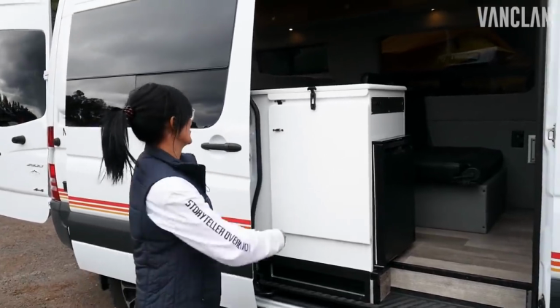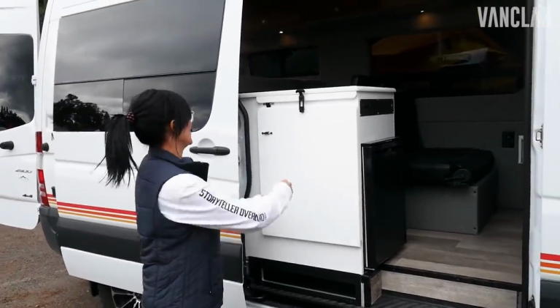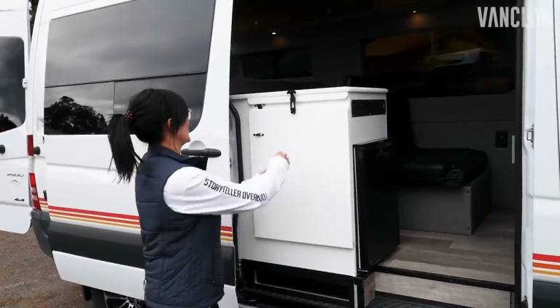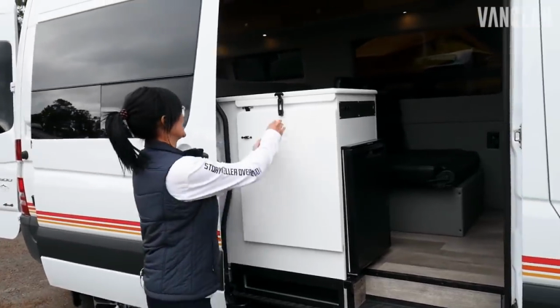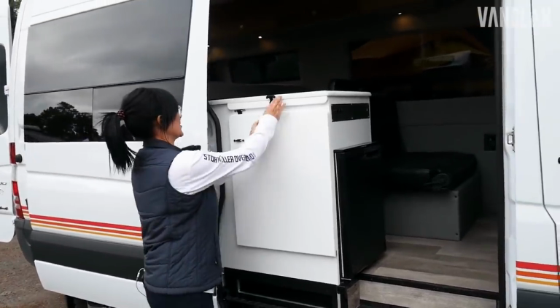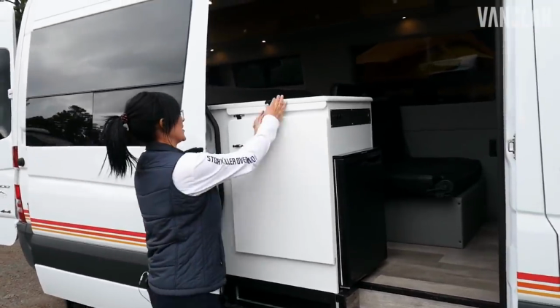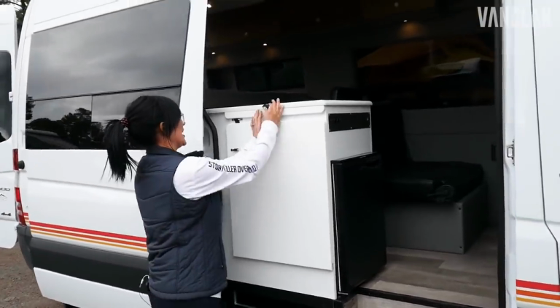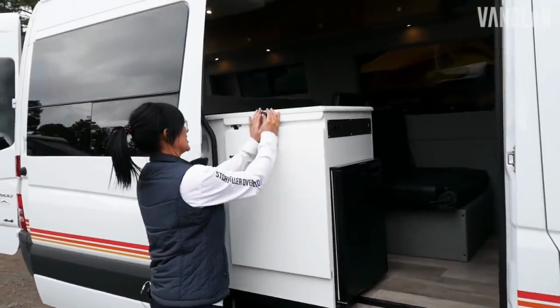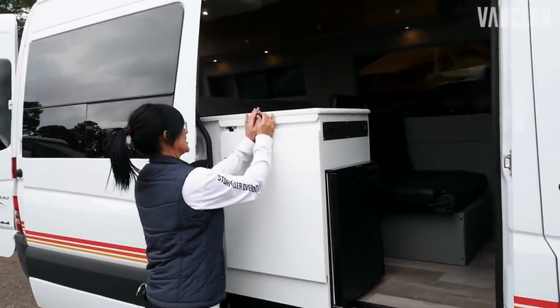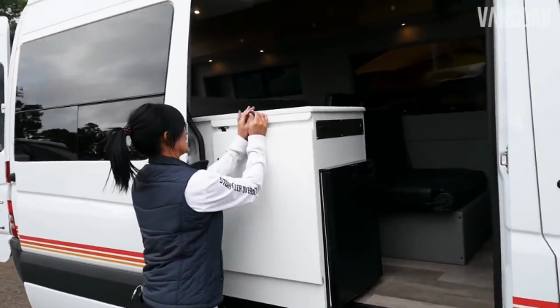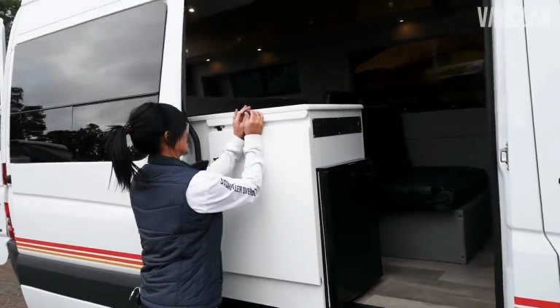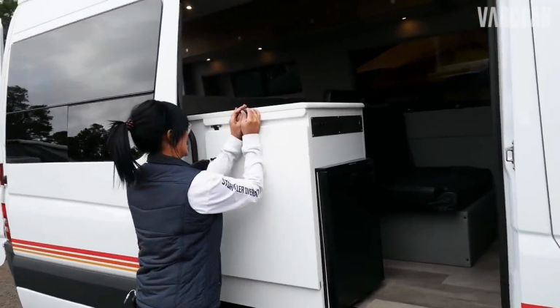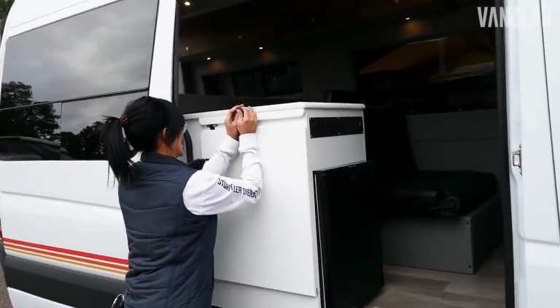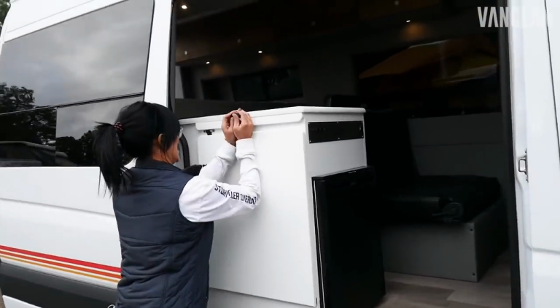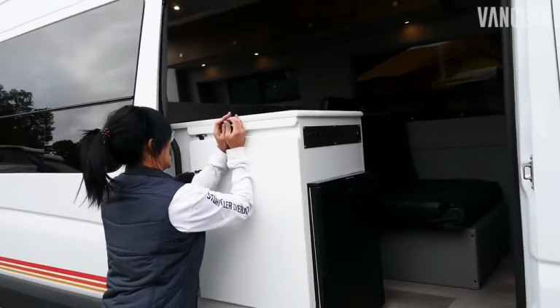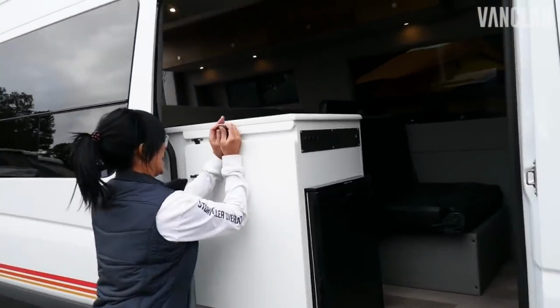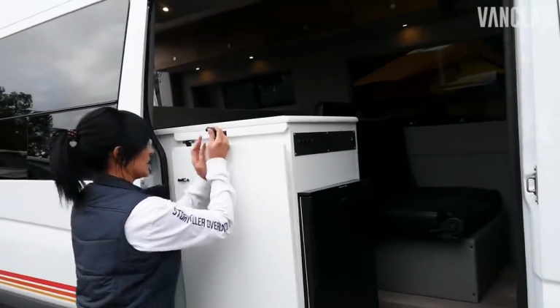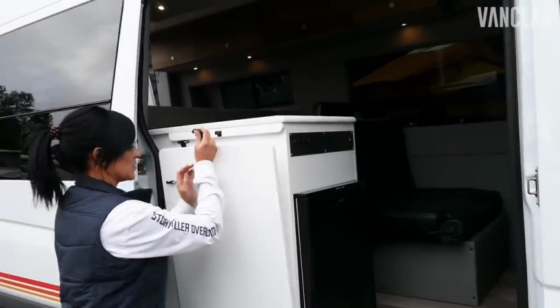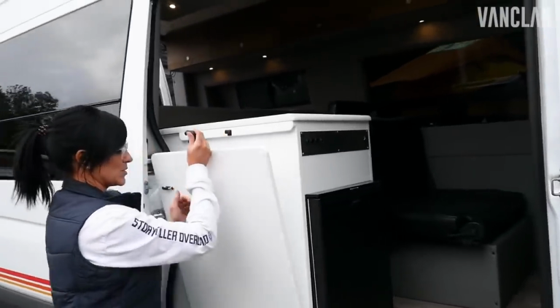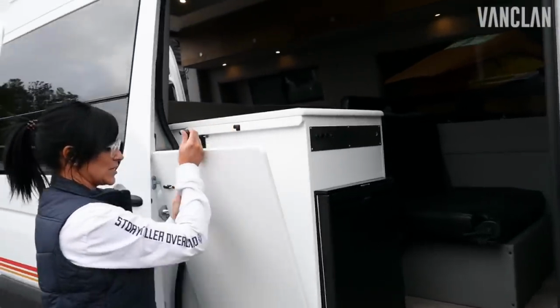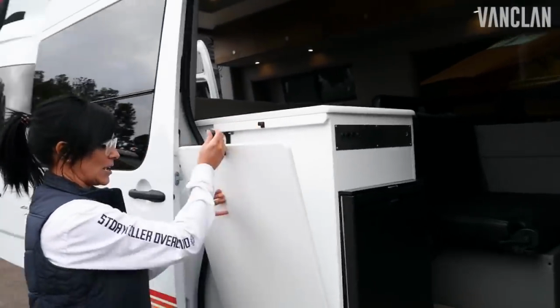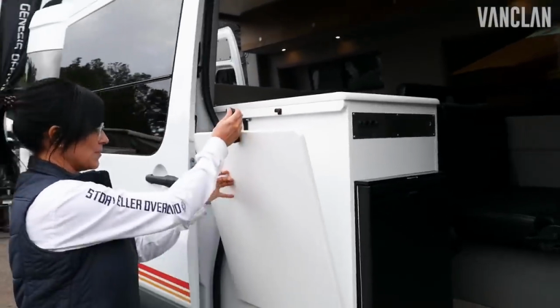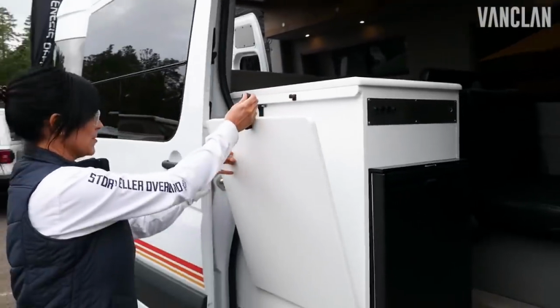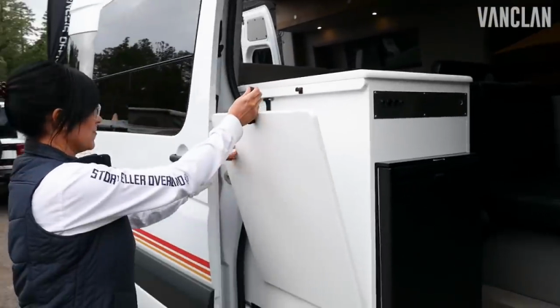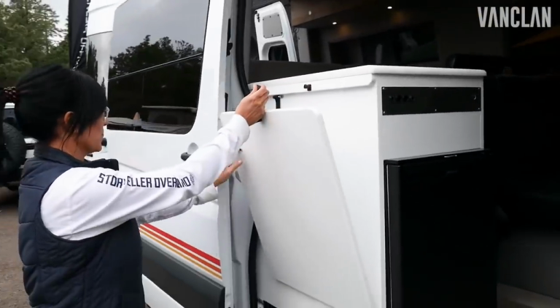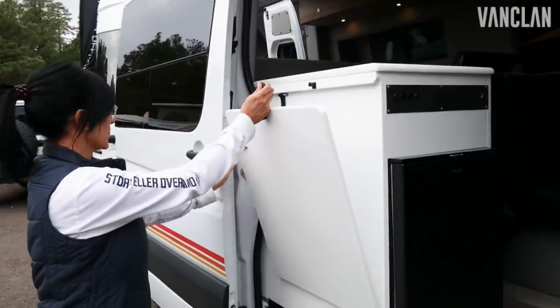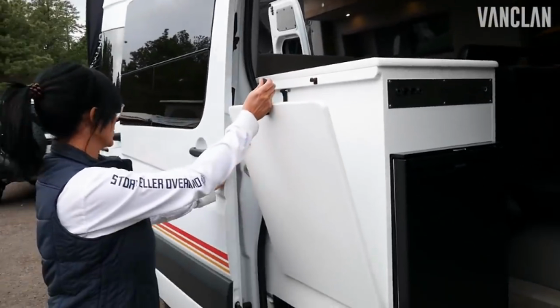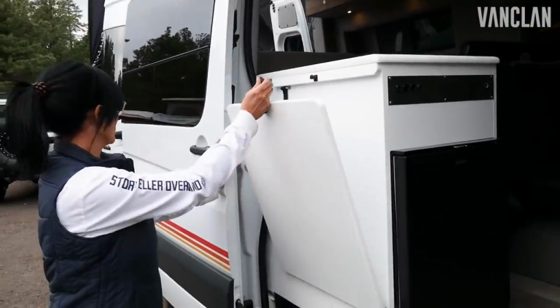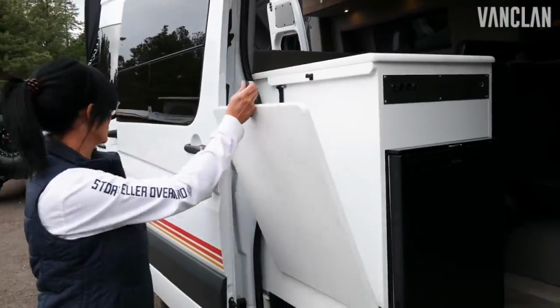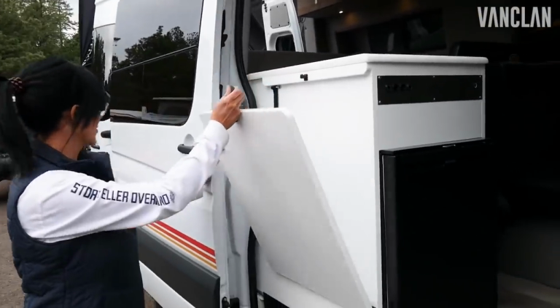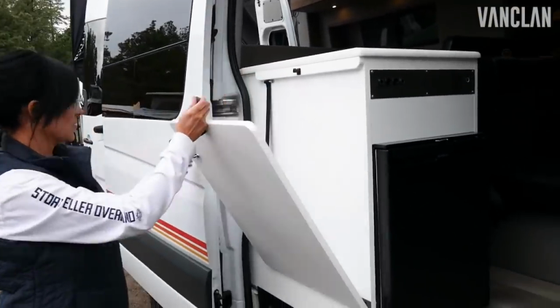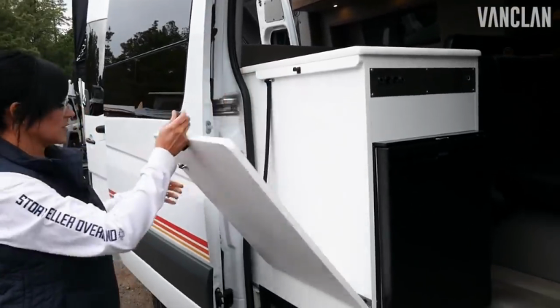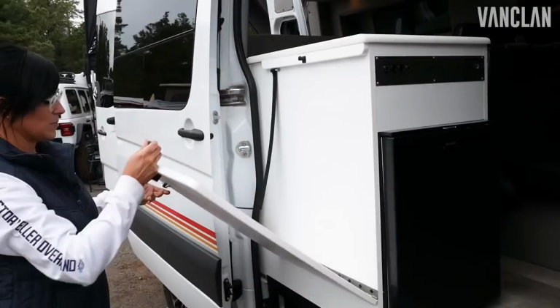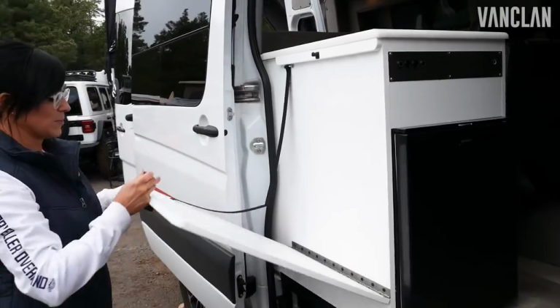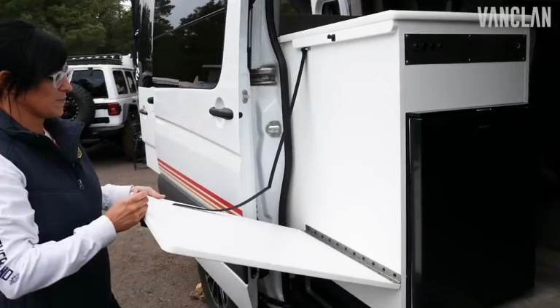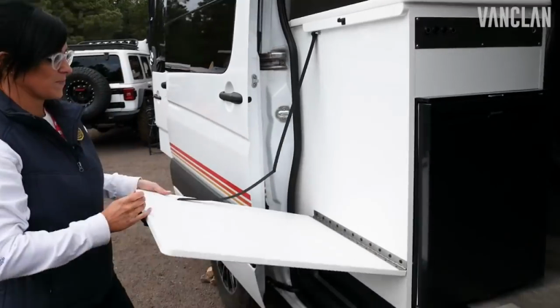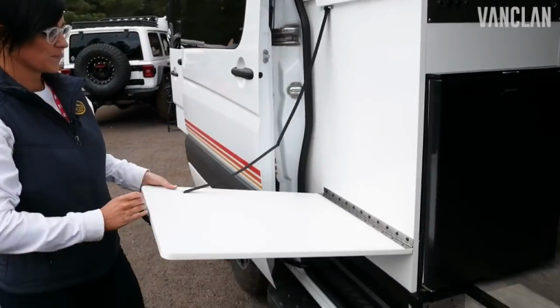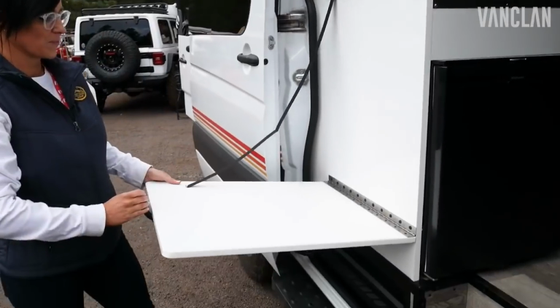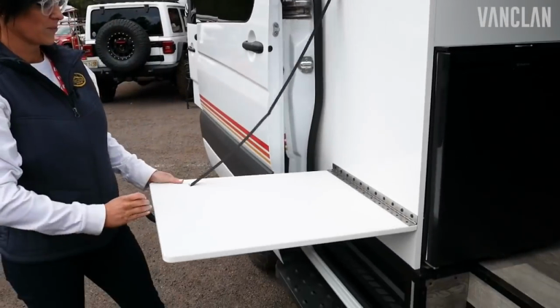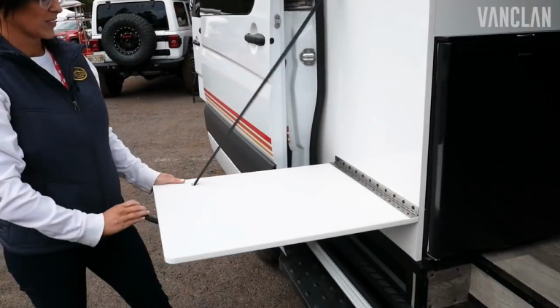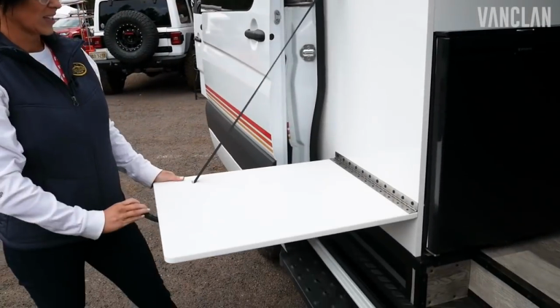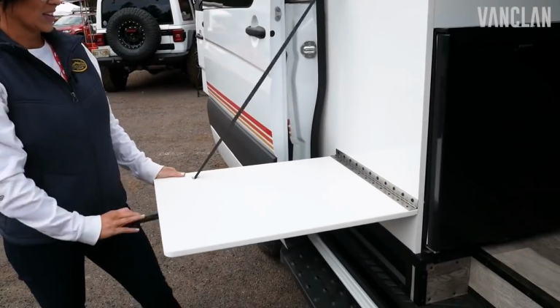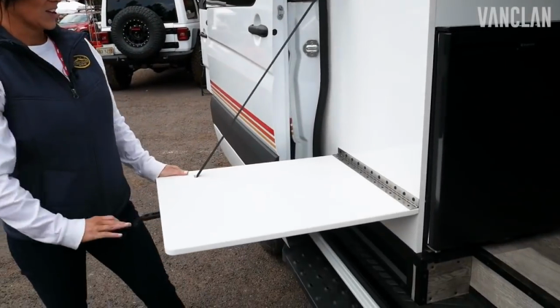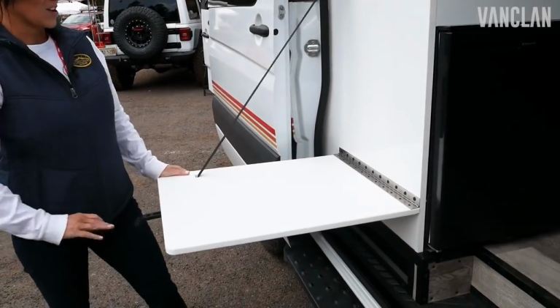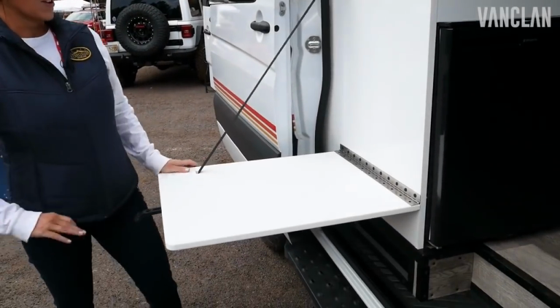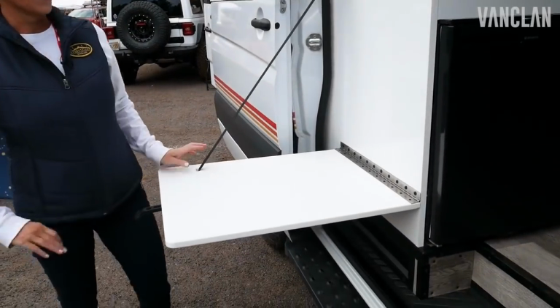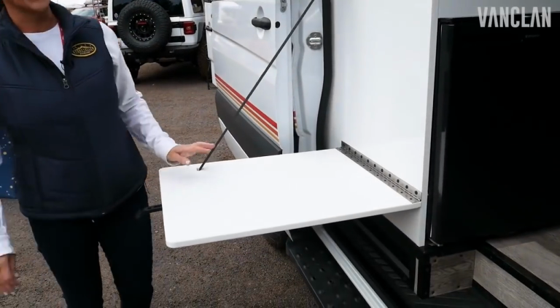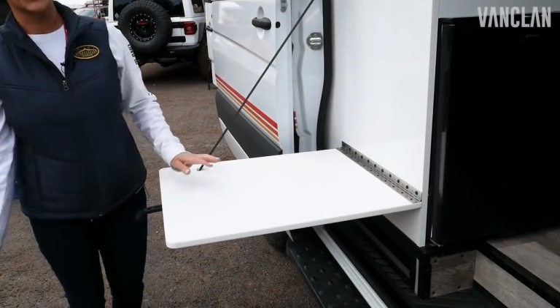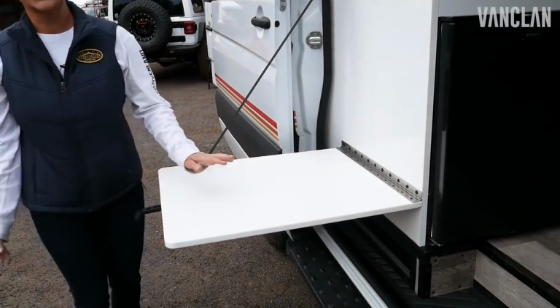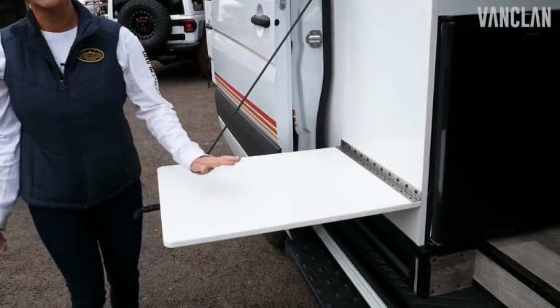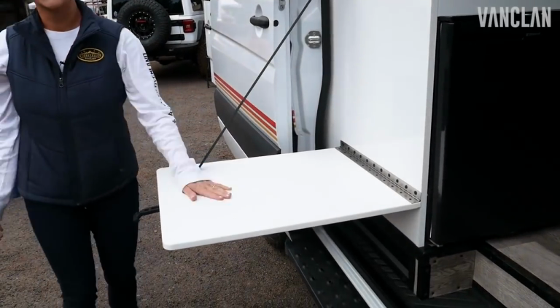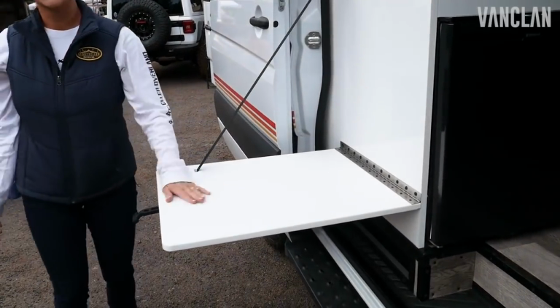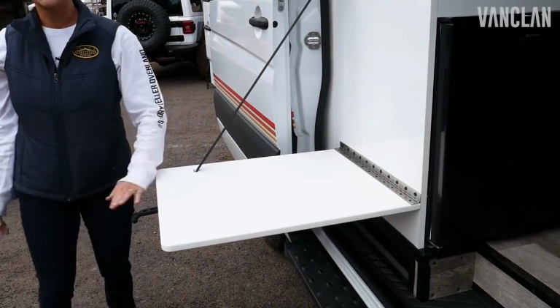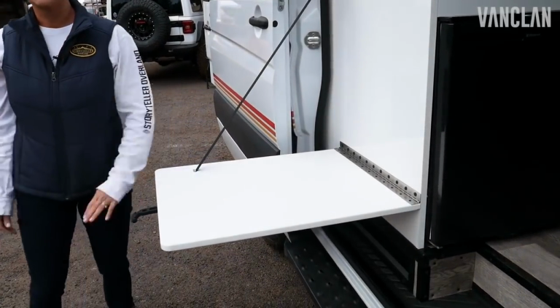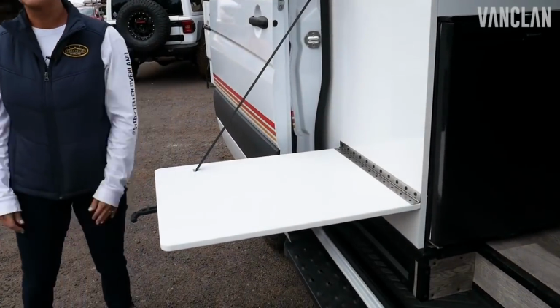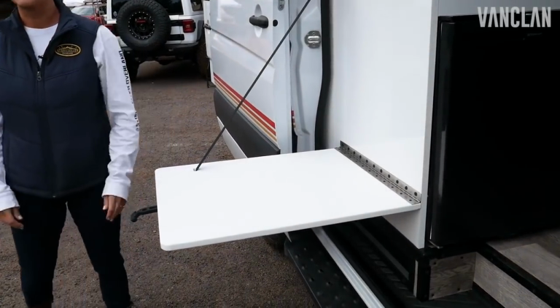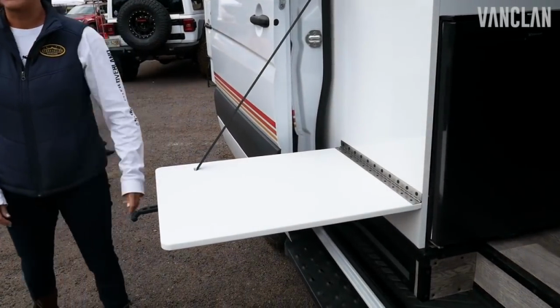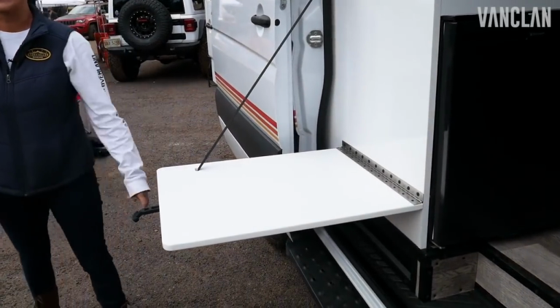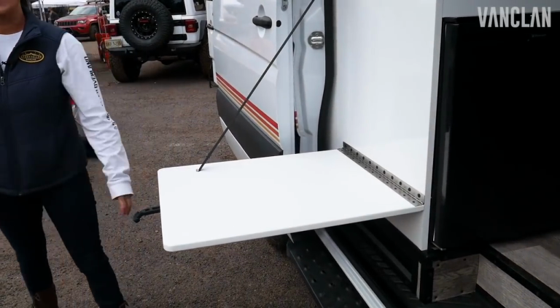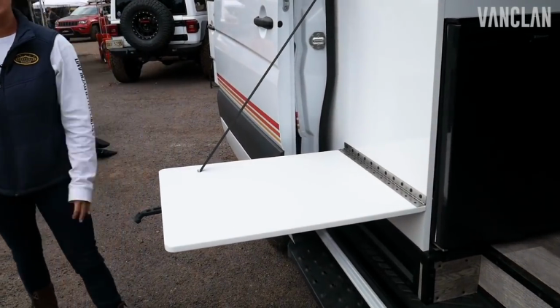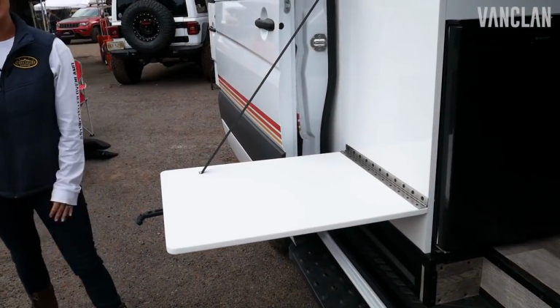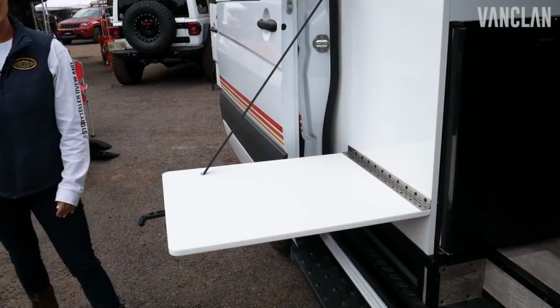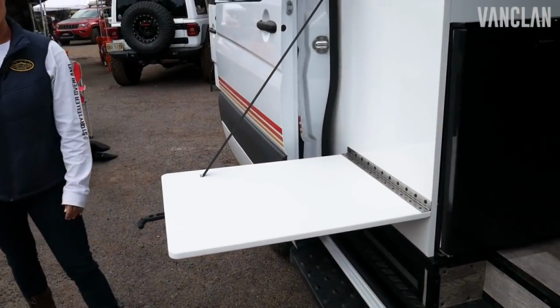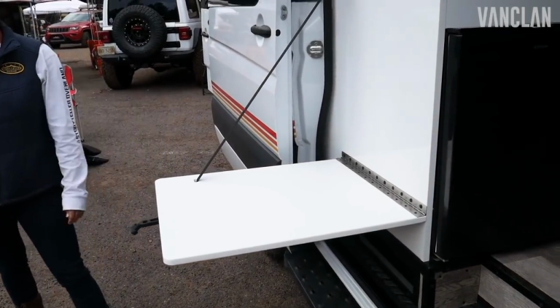We've also got this outdoor table when the doors open for when you're outside dining.